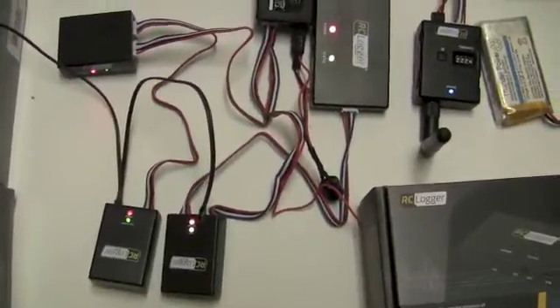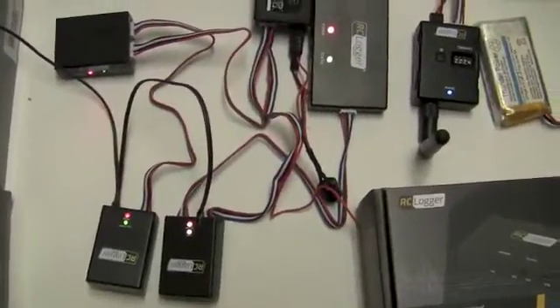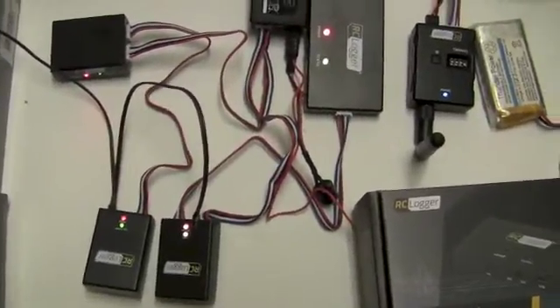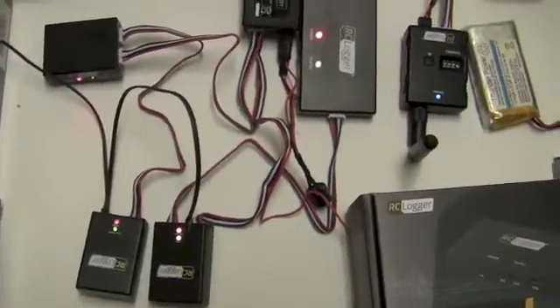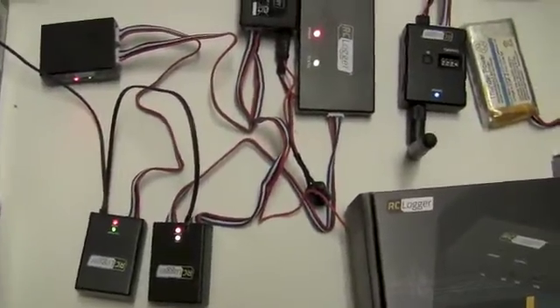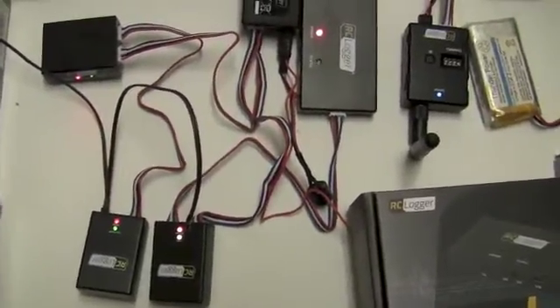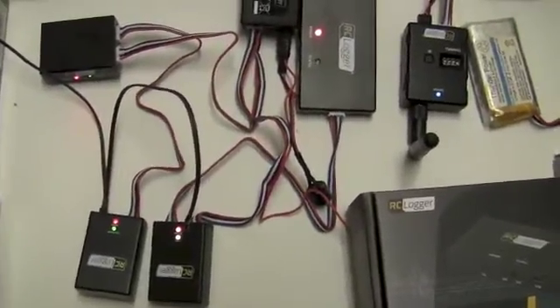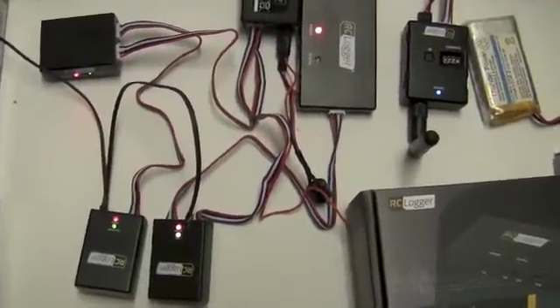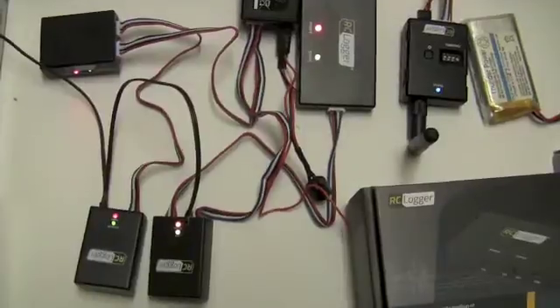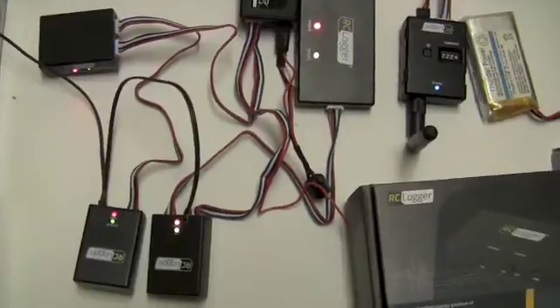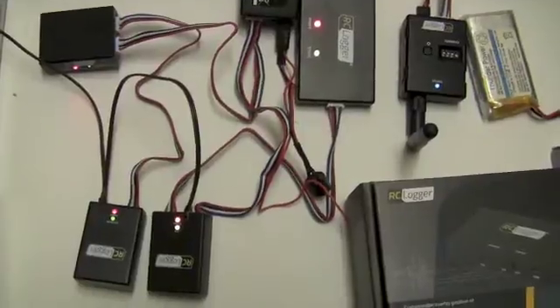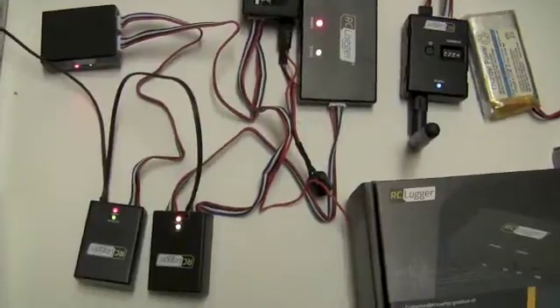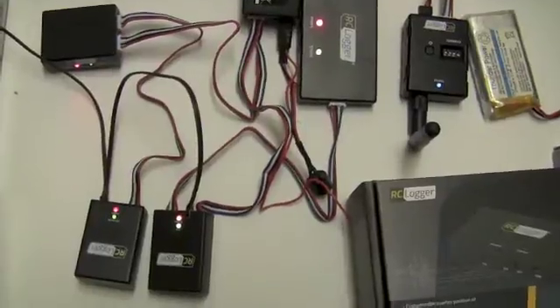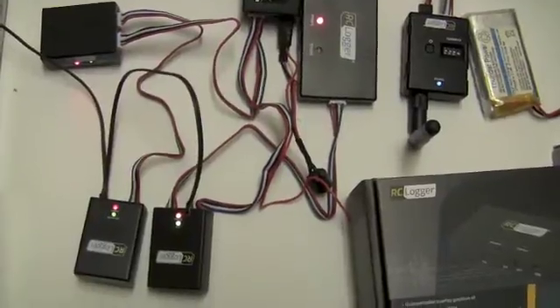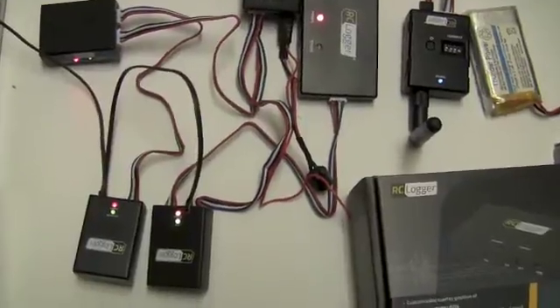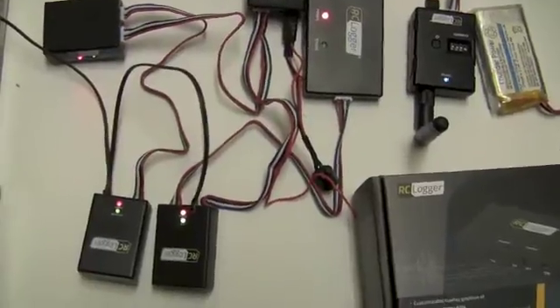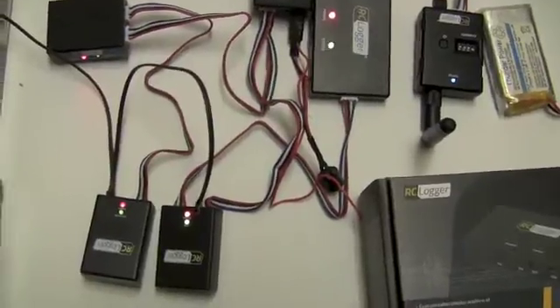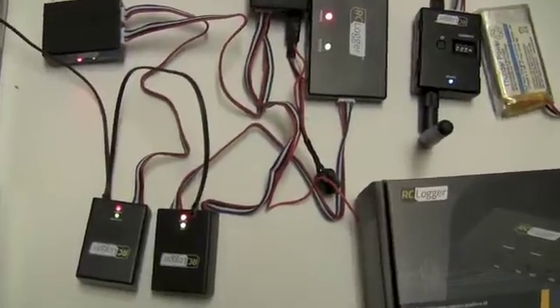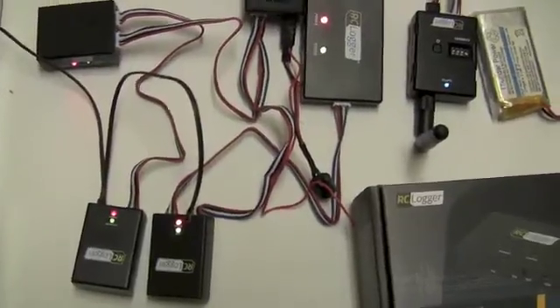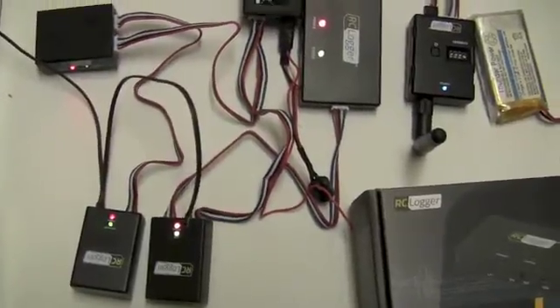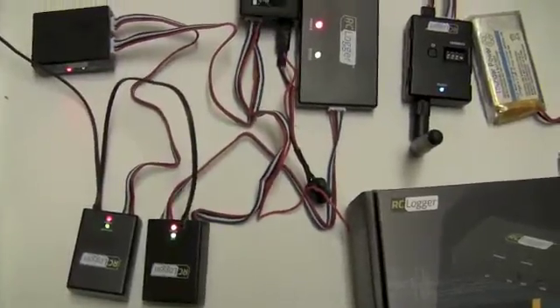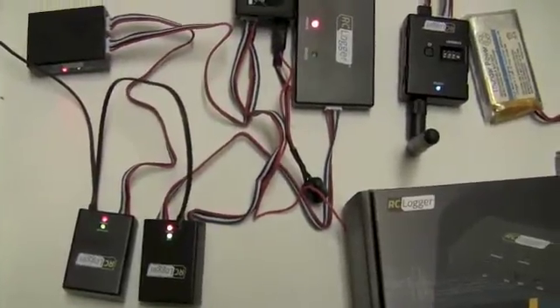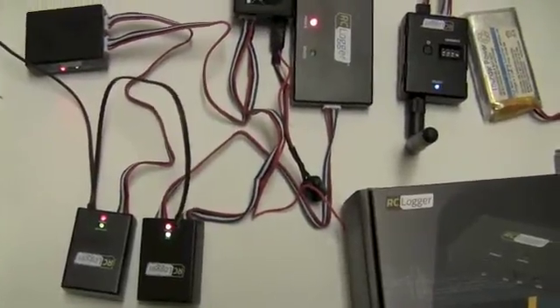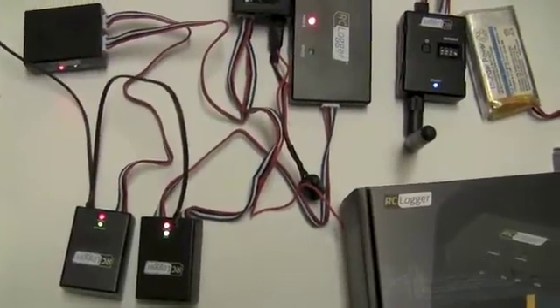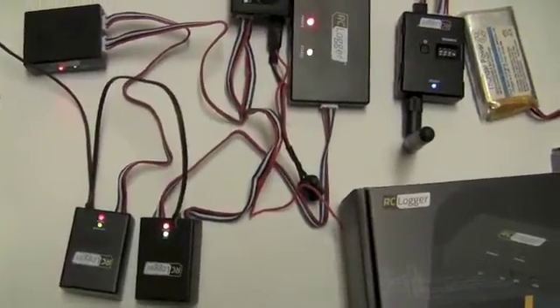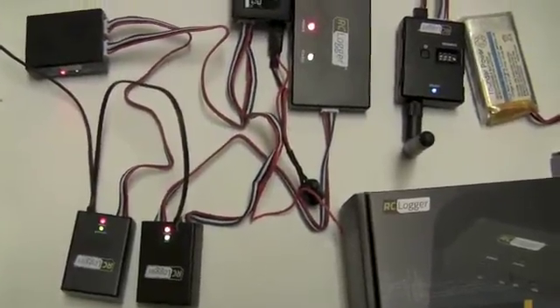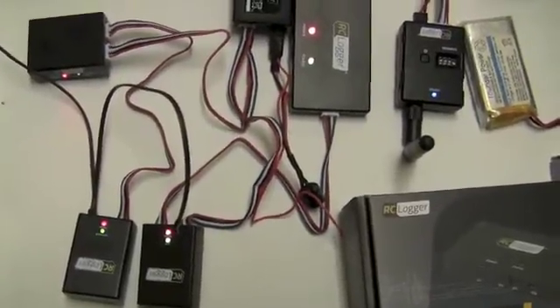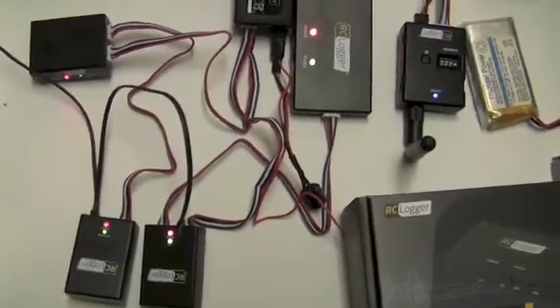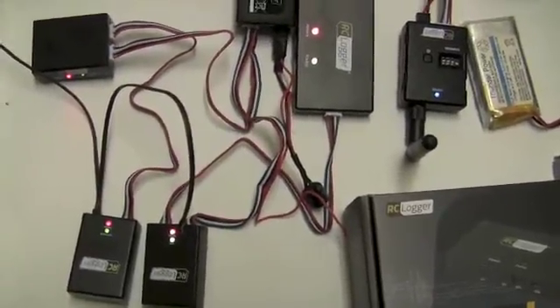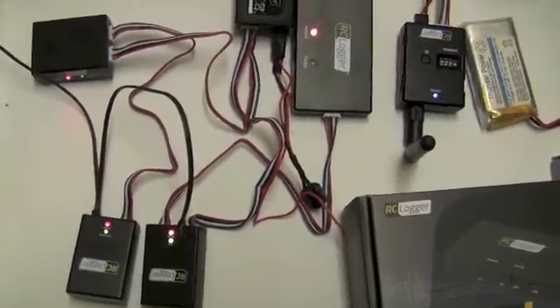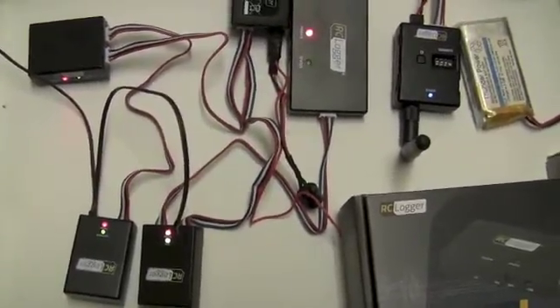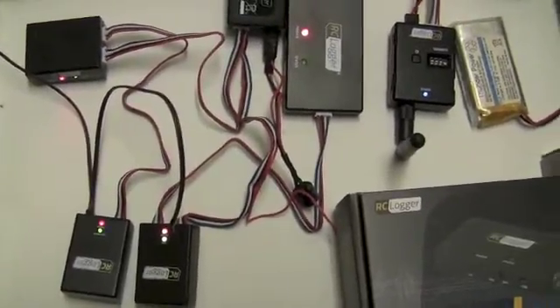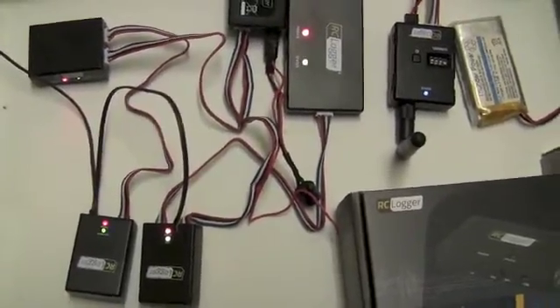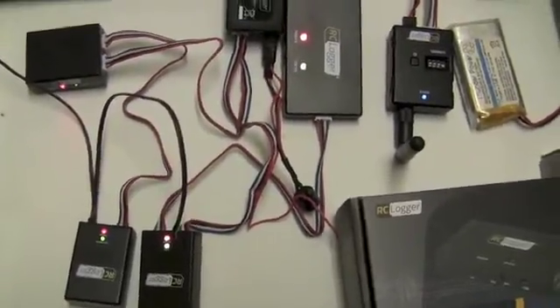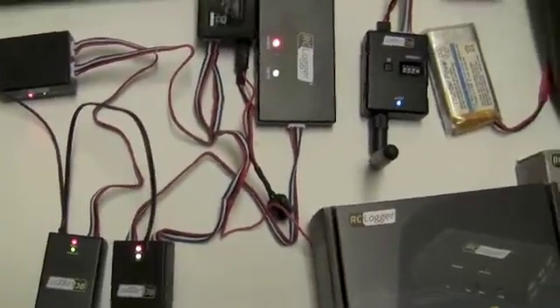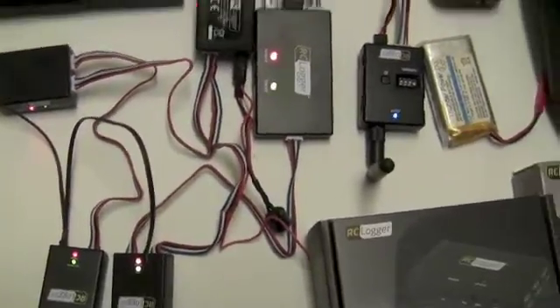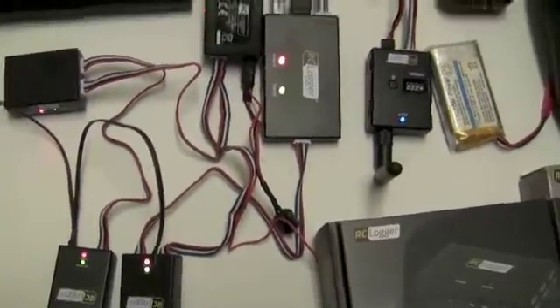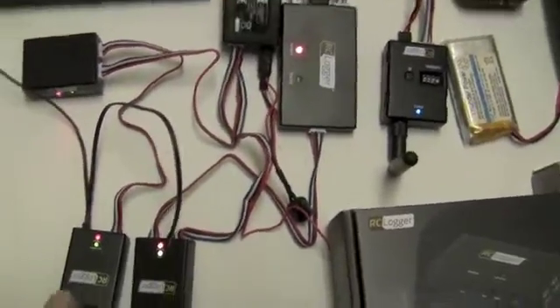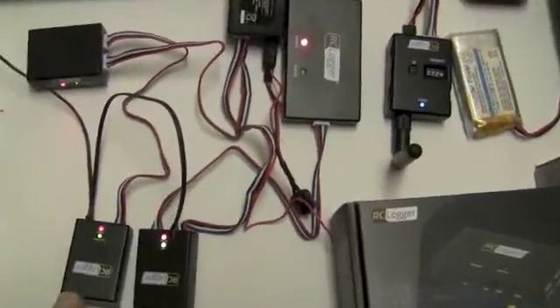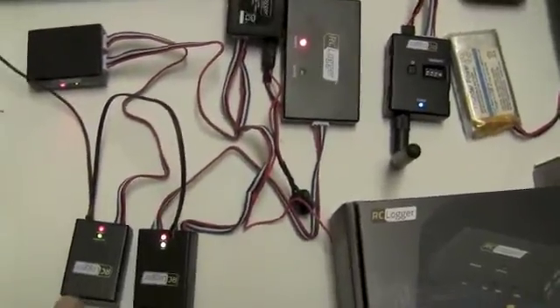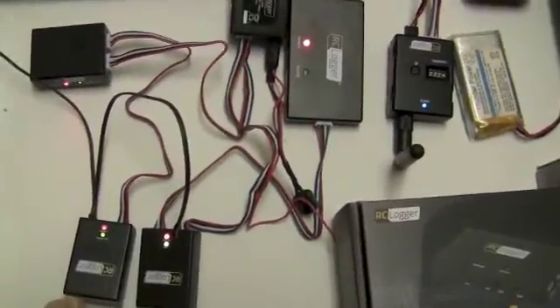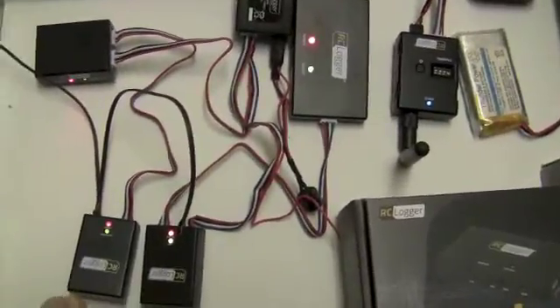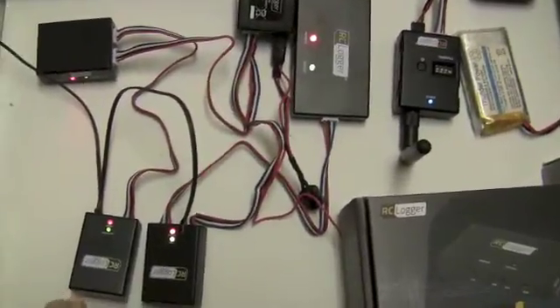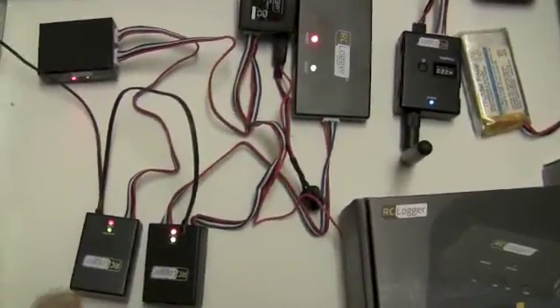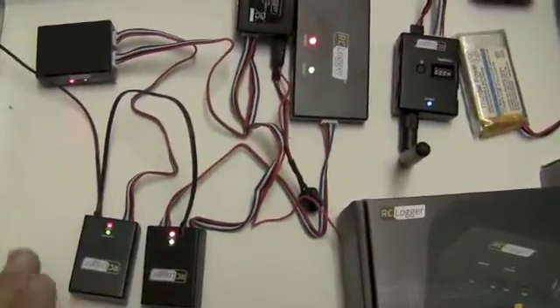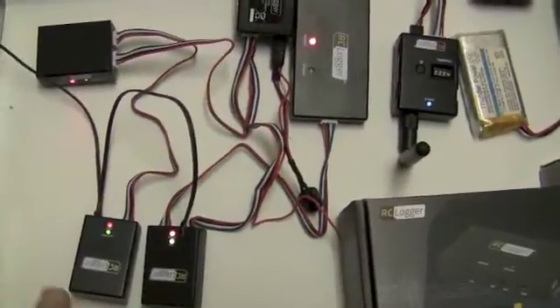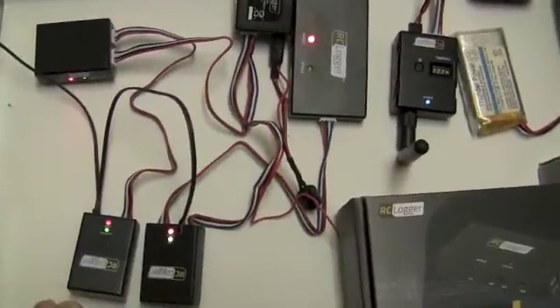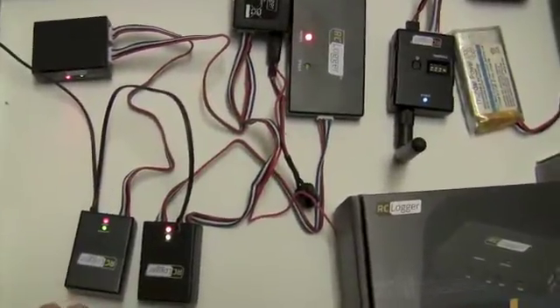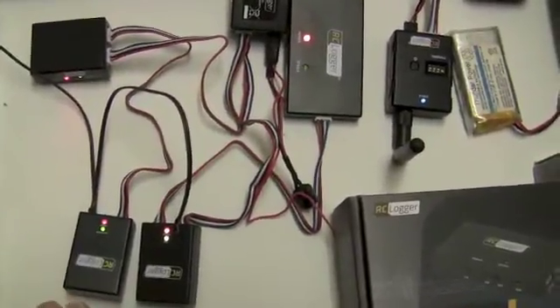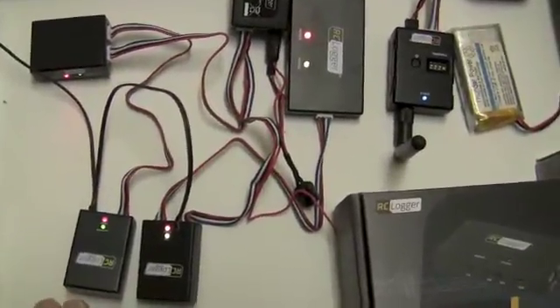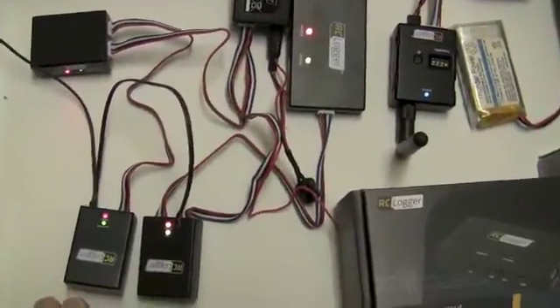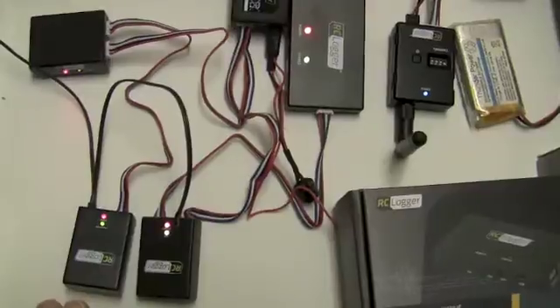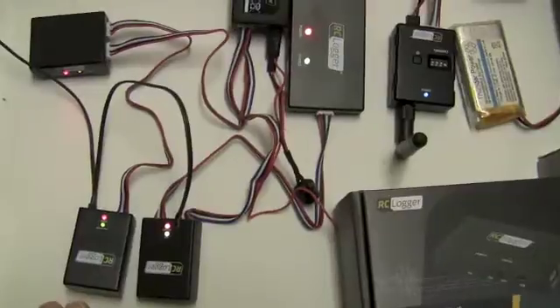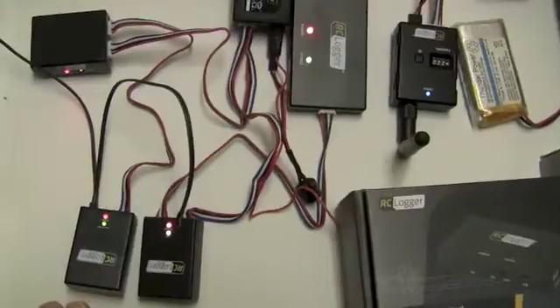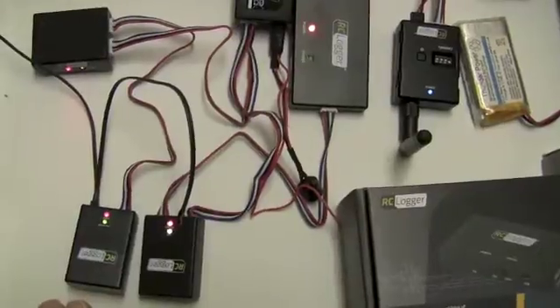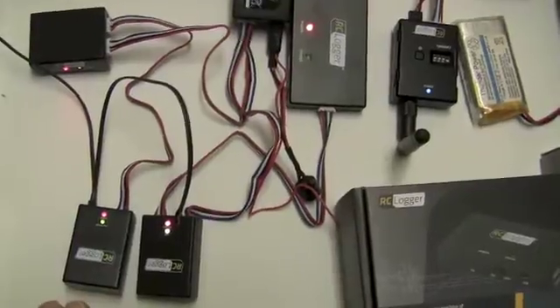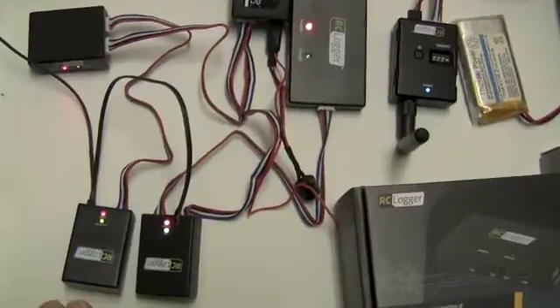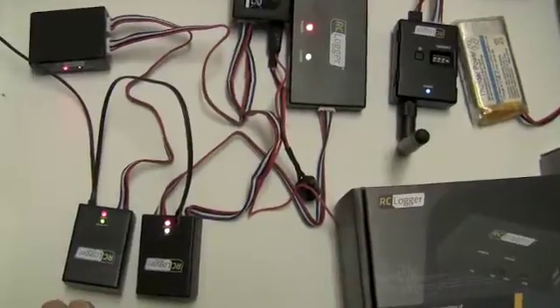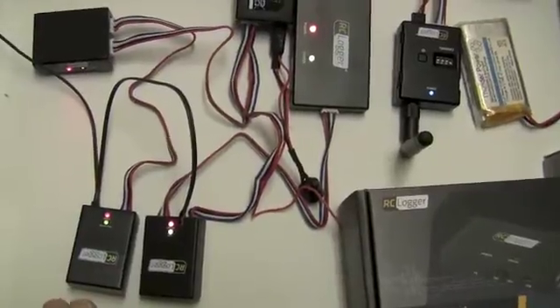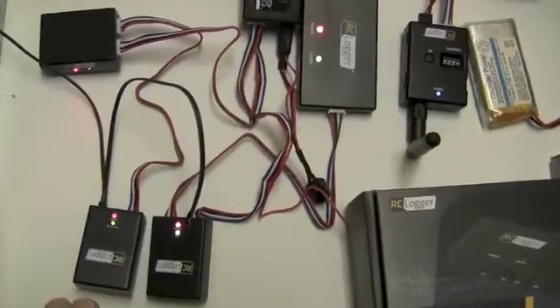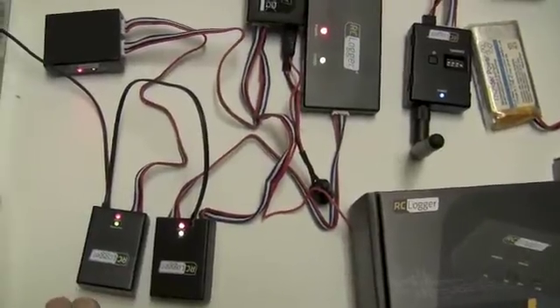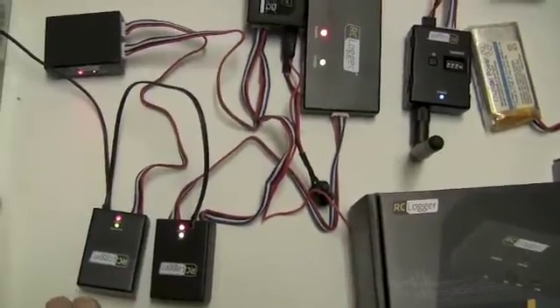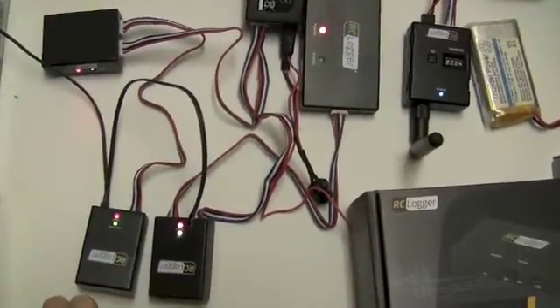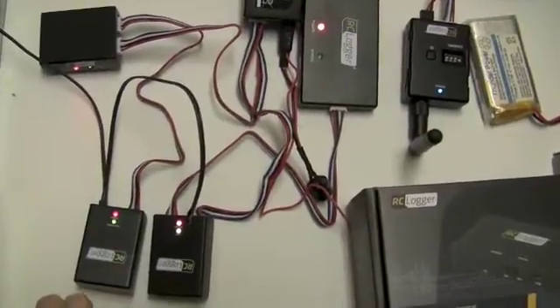These modules are connected around to each other, sending information back into that OSD module.